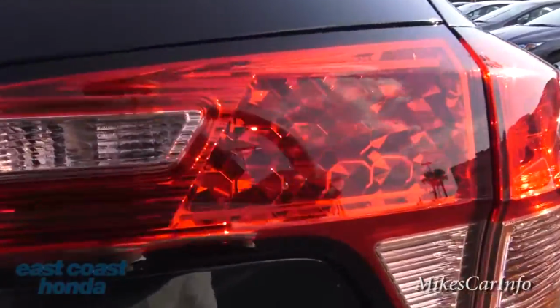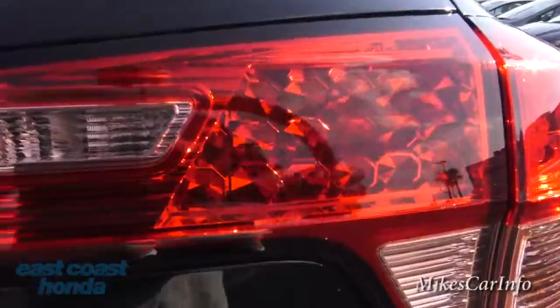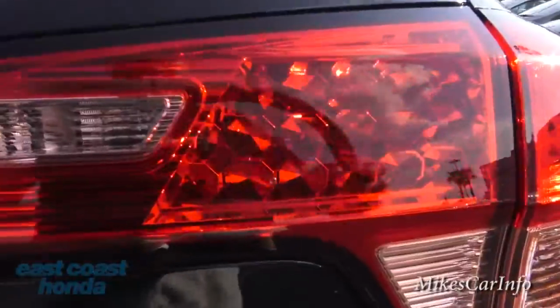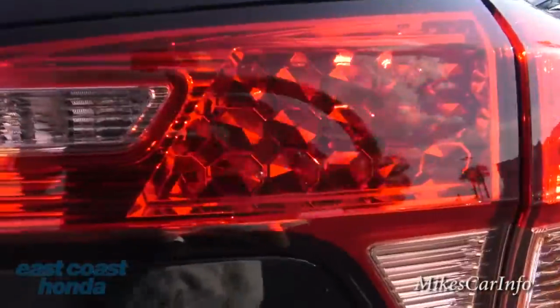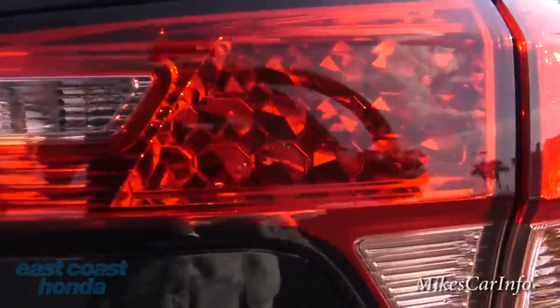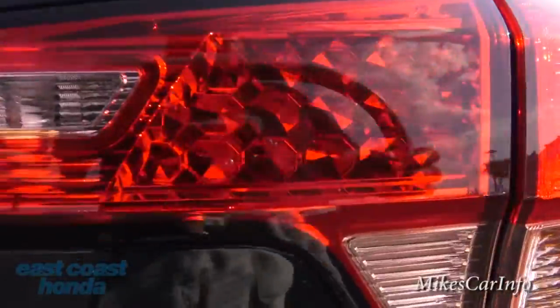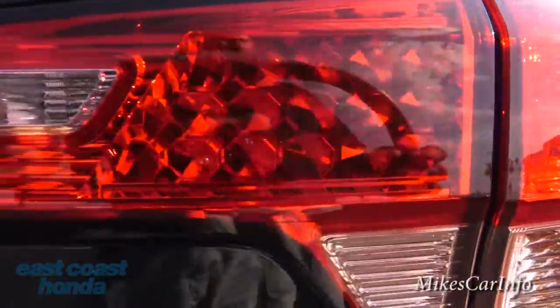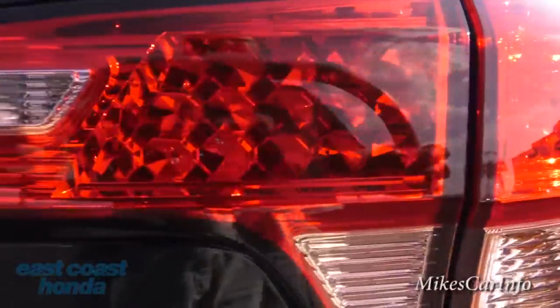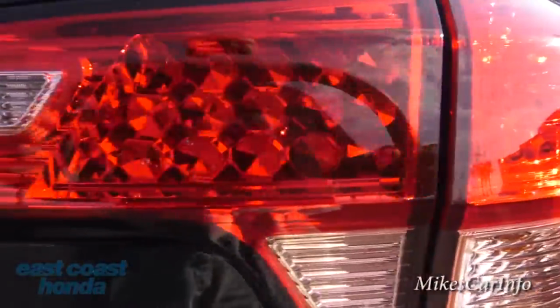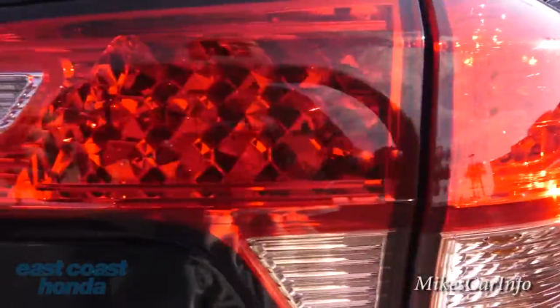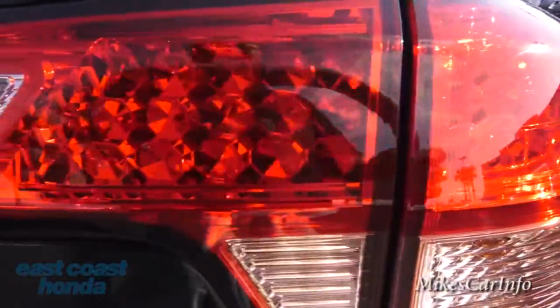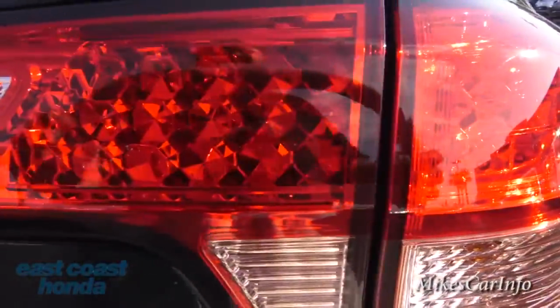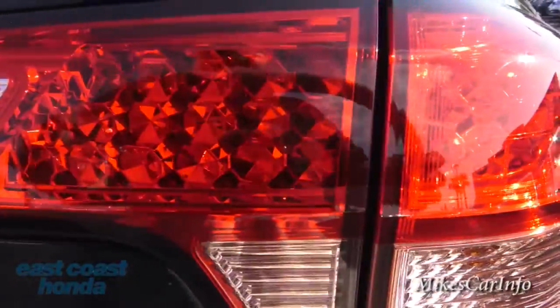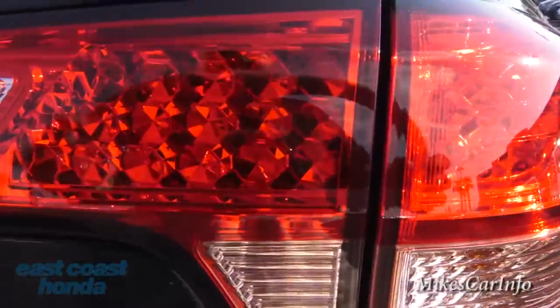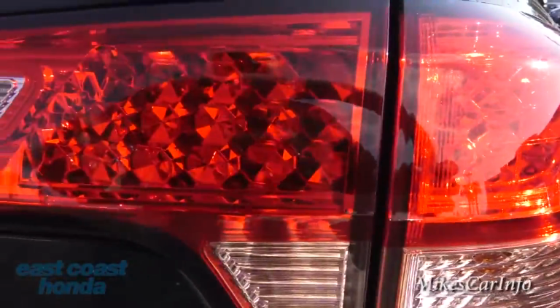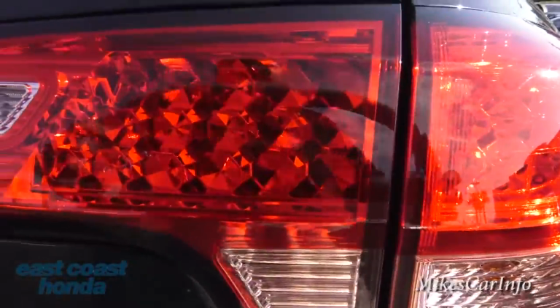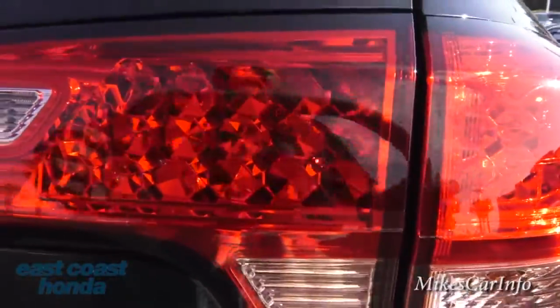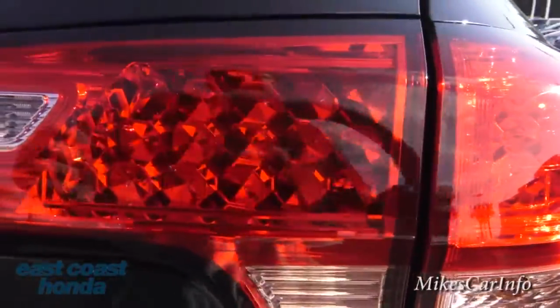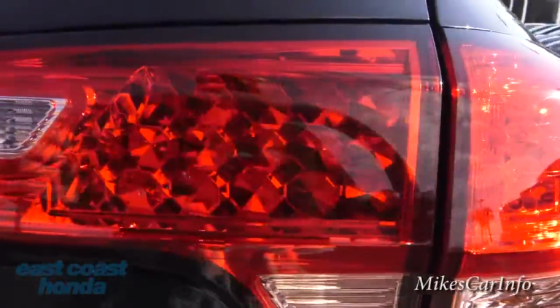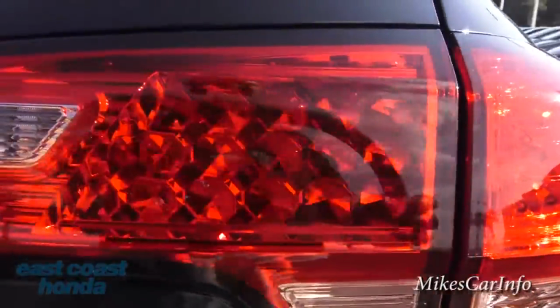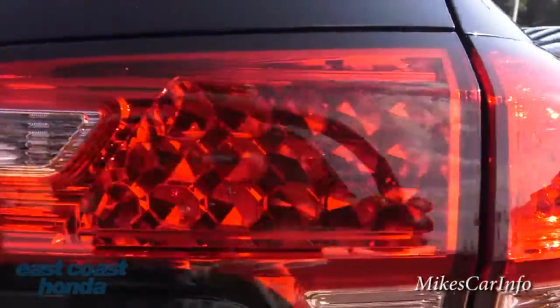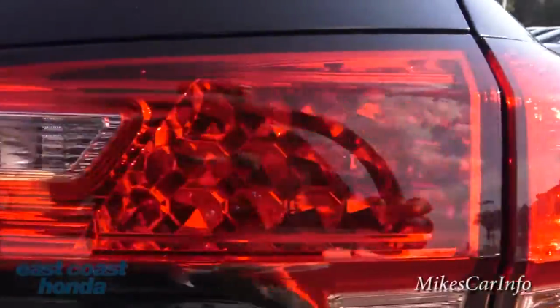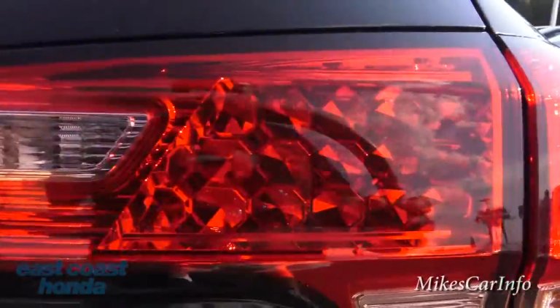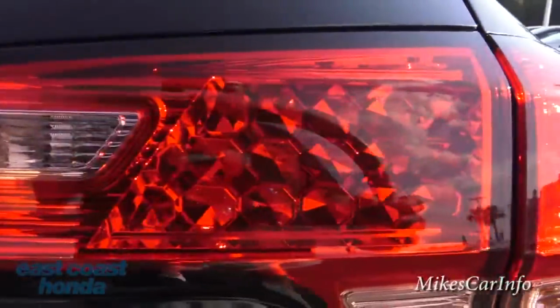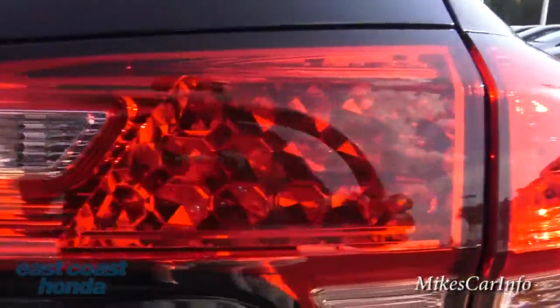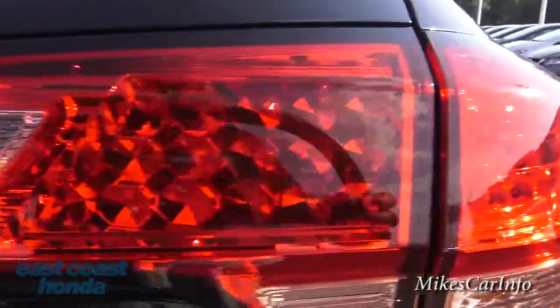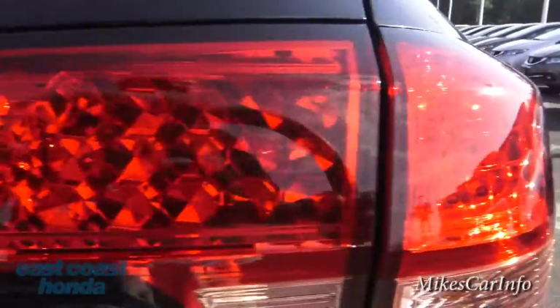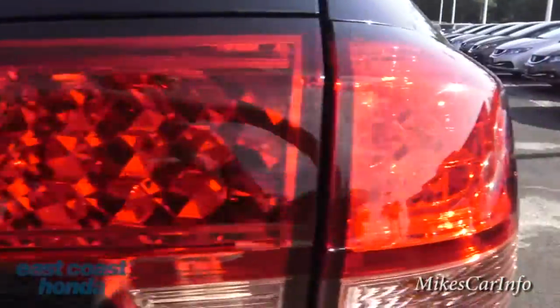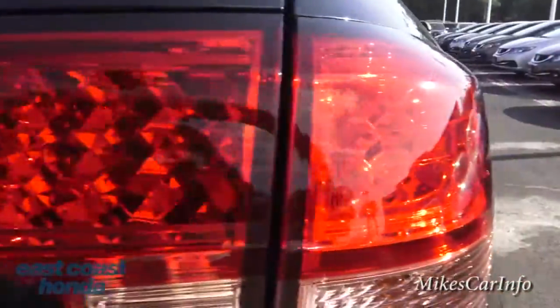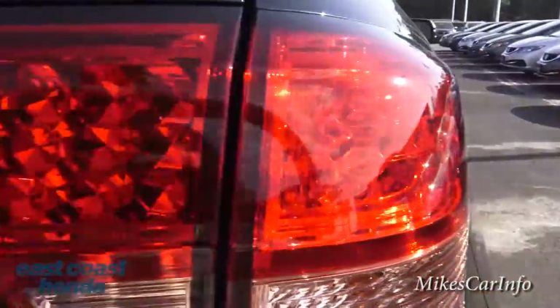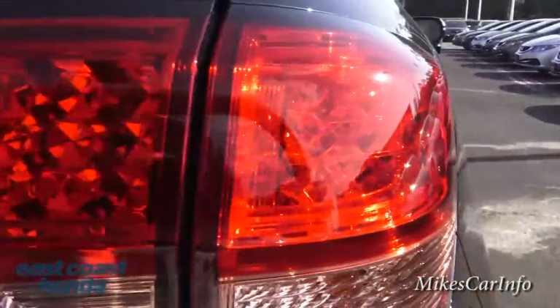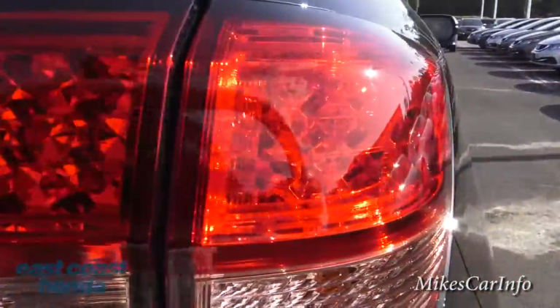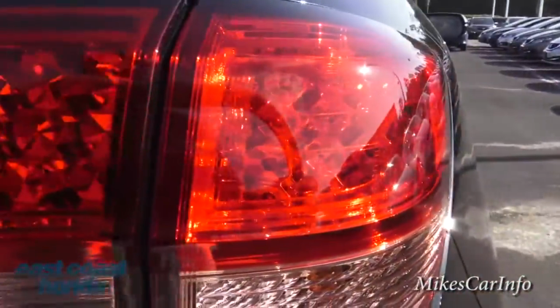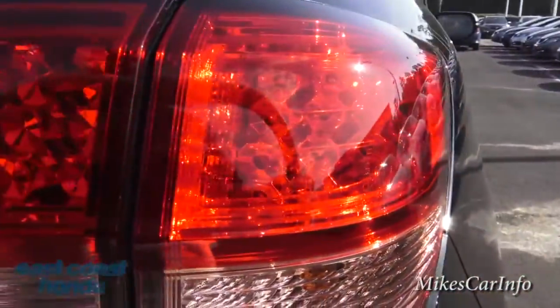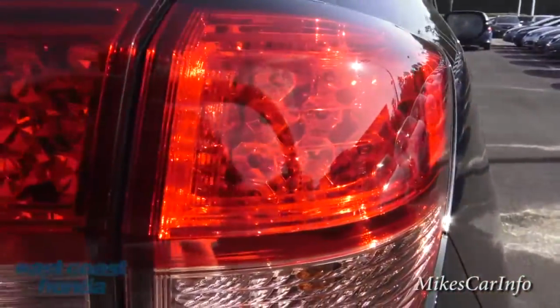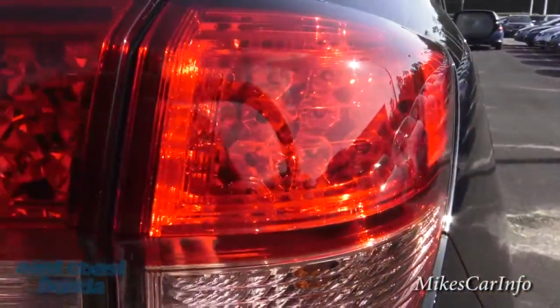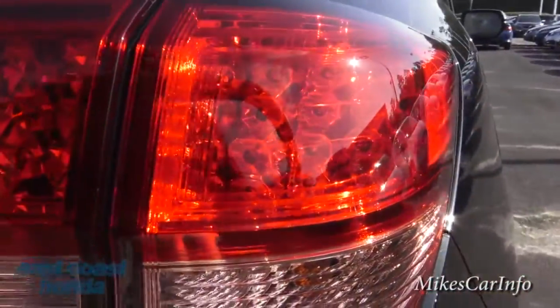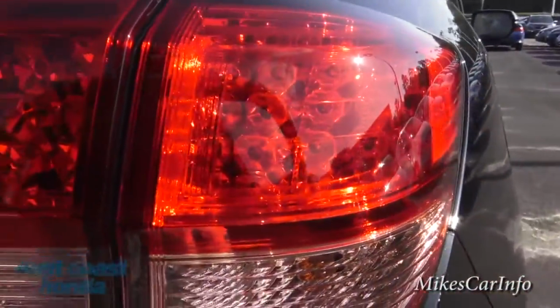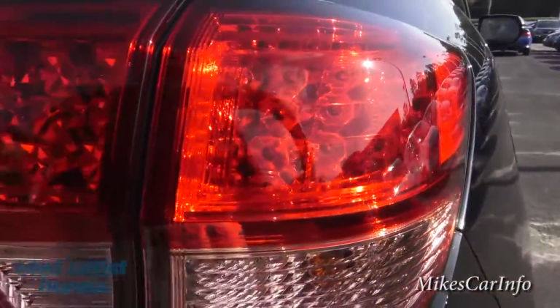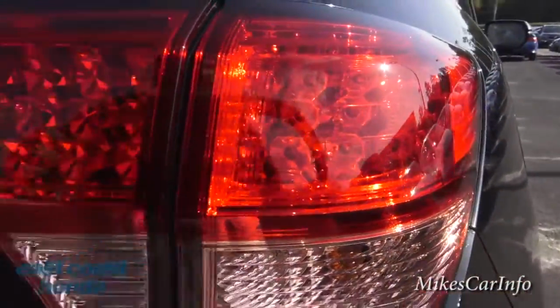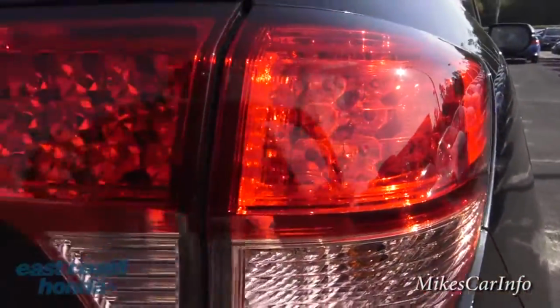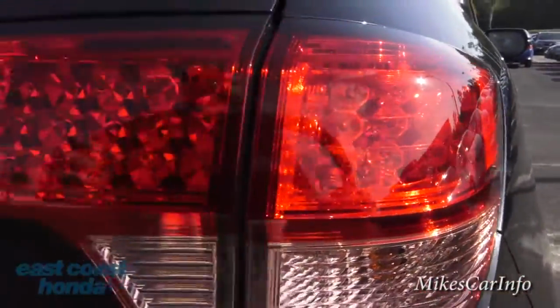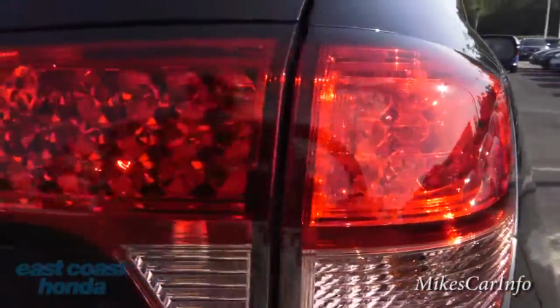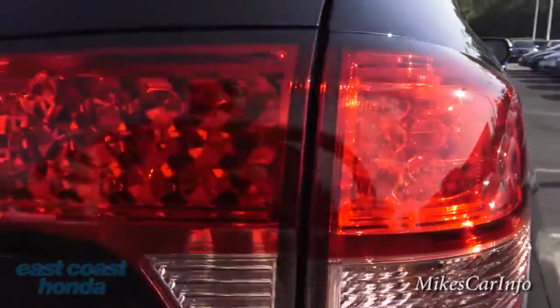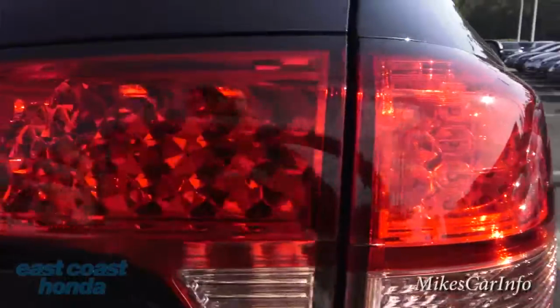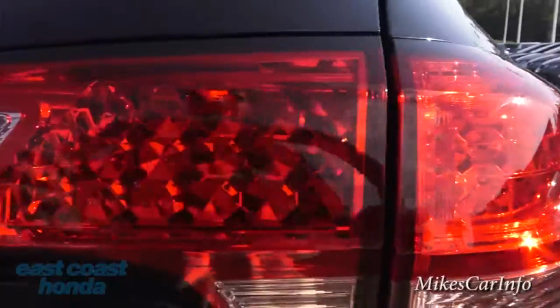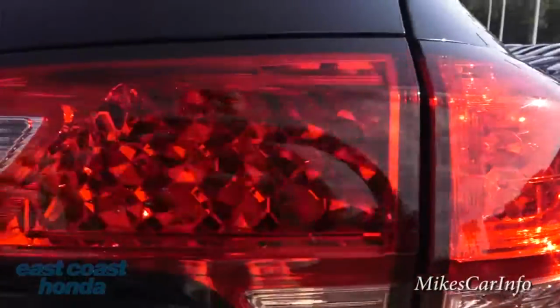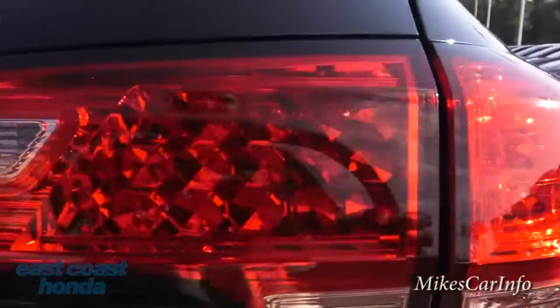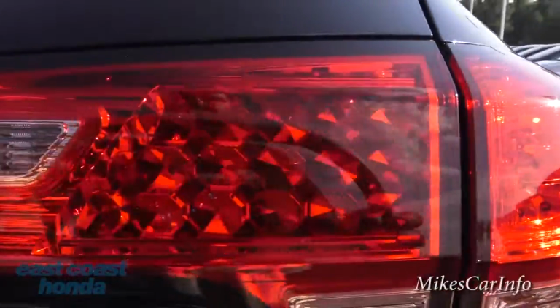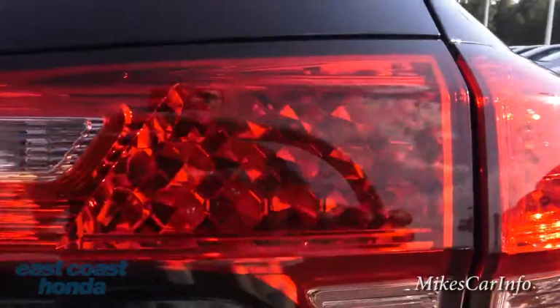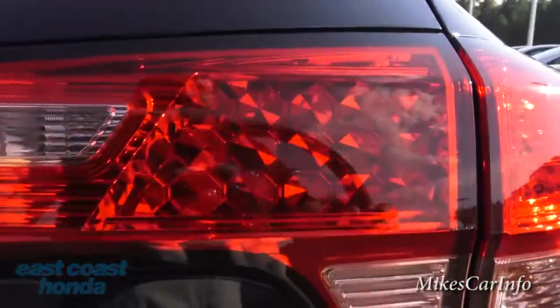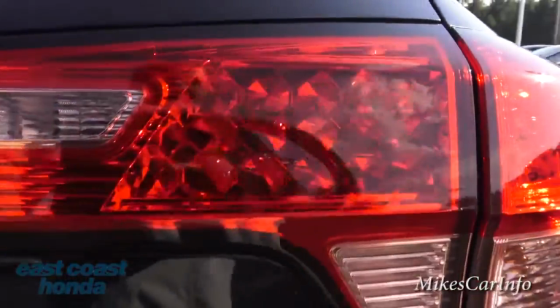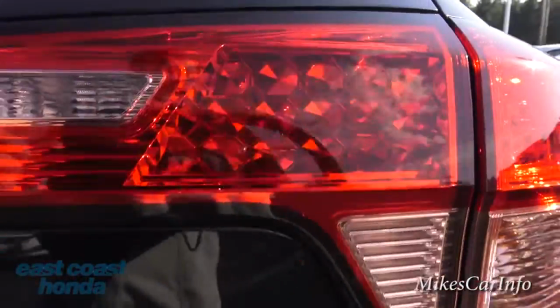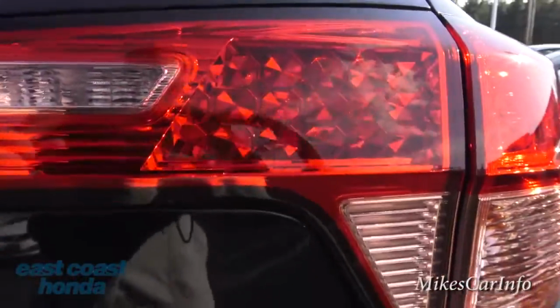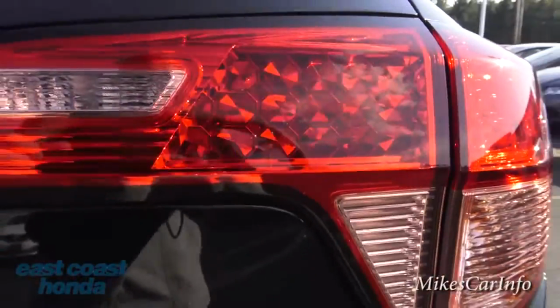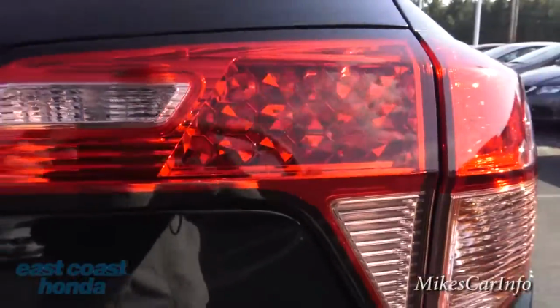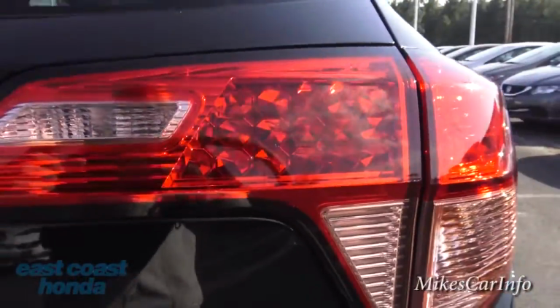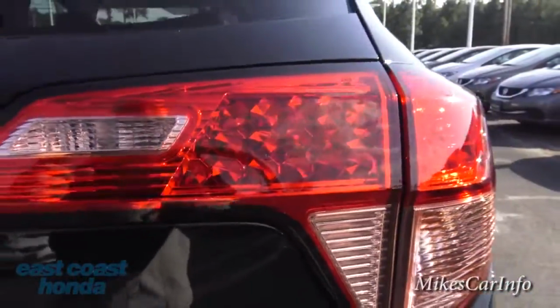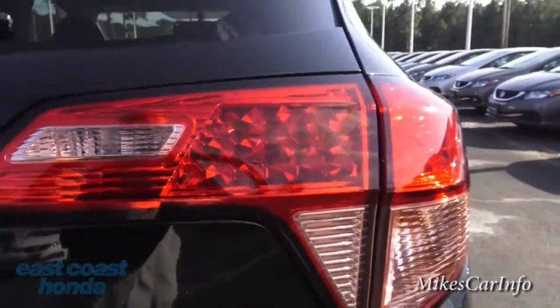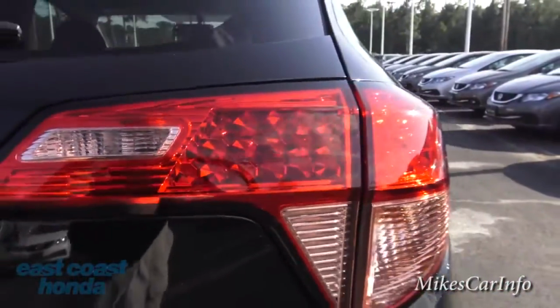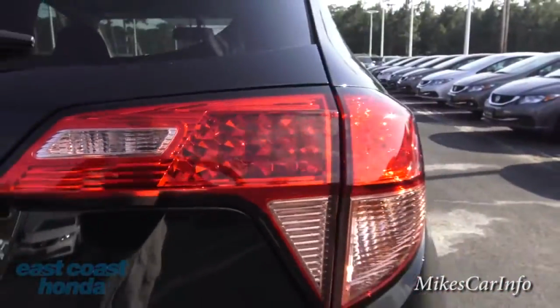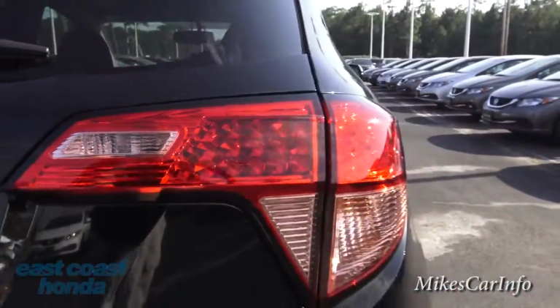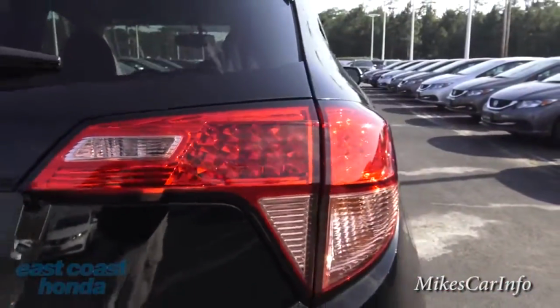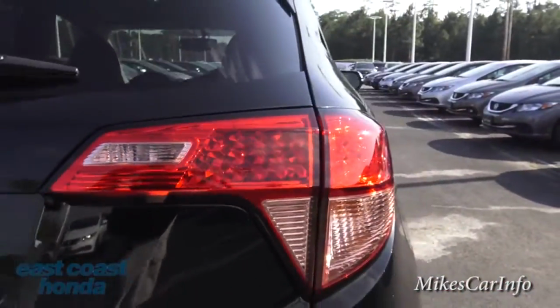Let's check out these tail lights — you've got LEDs and then reflectors over here. That's pretty neat.